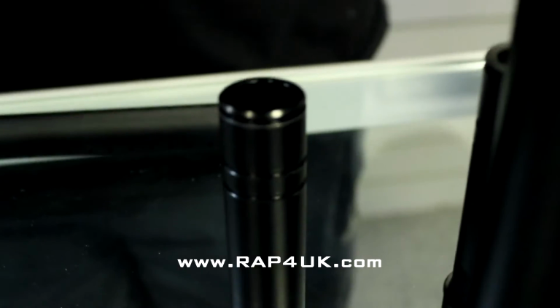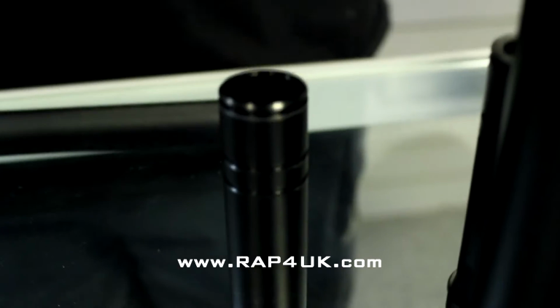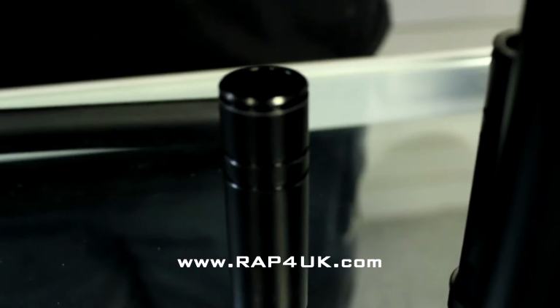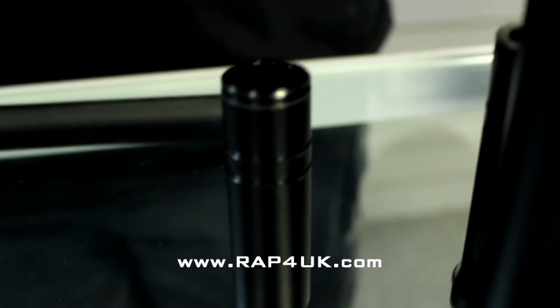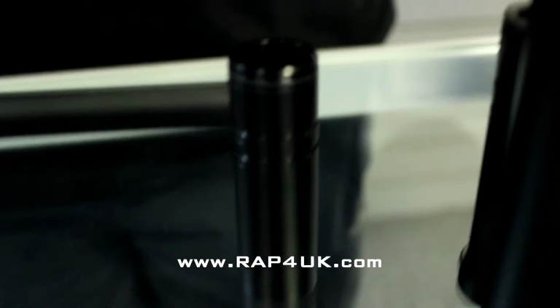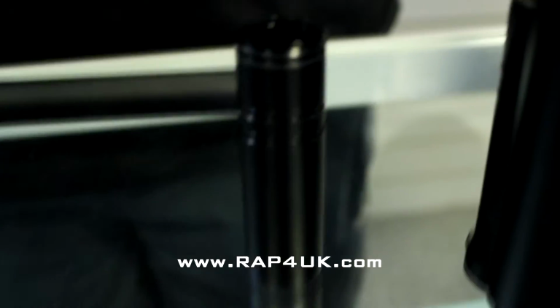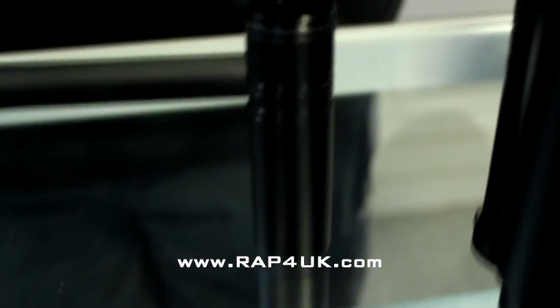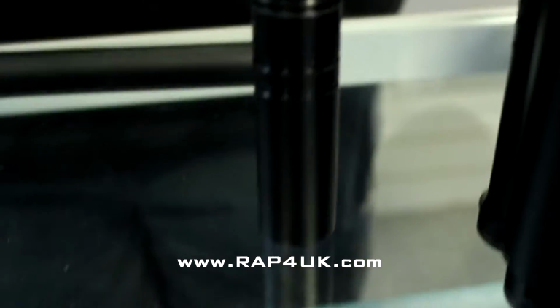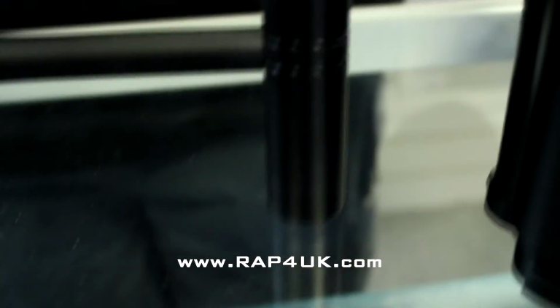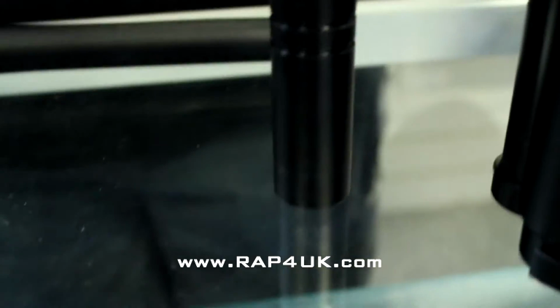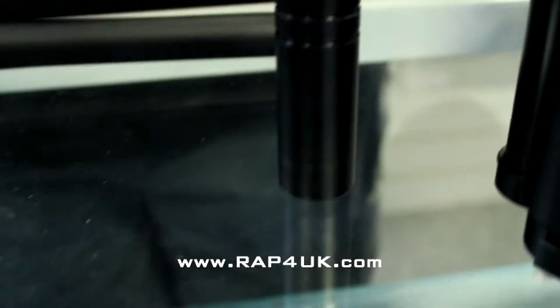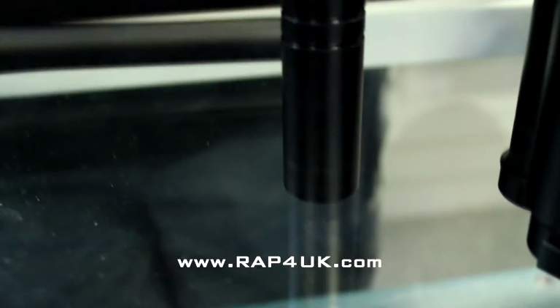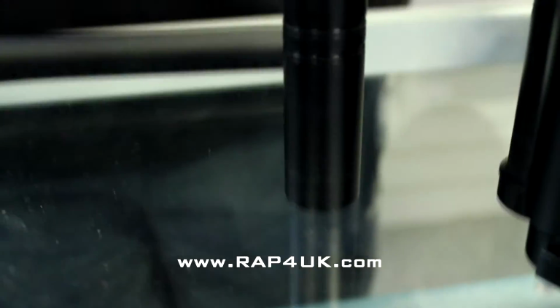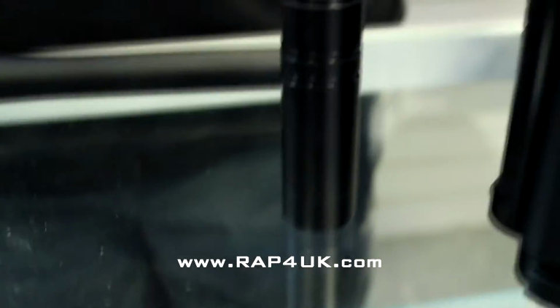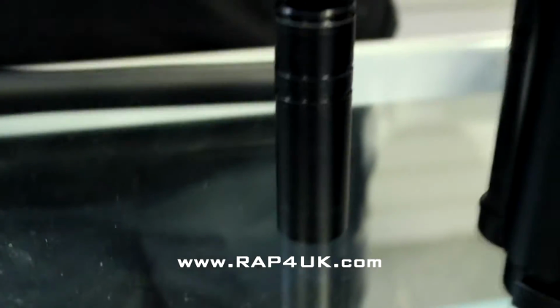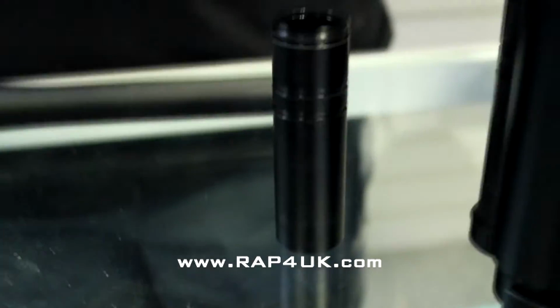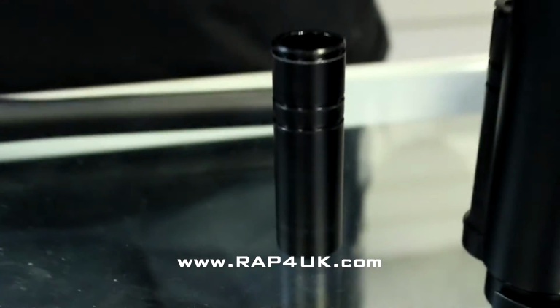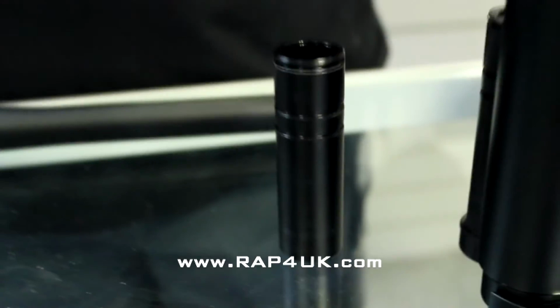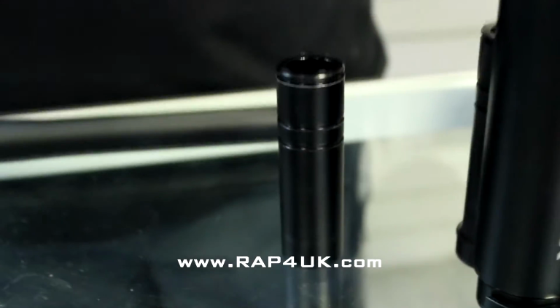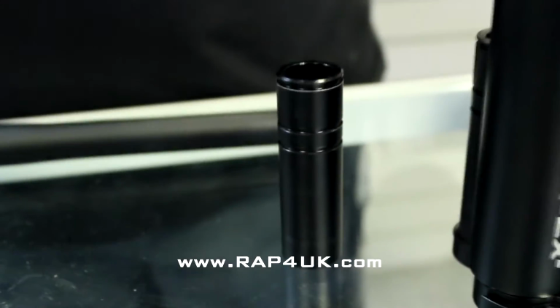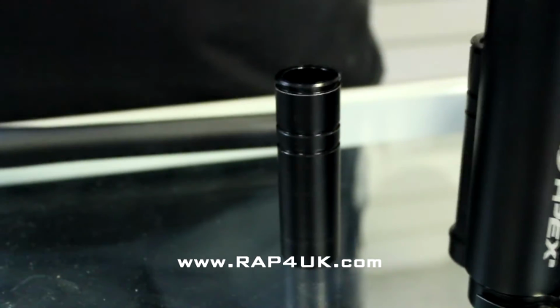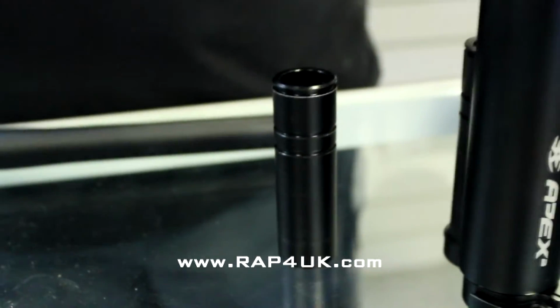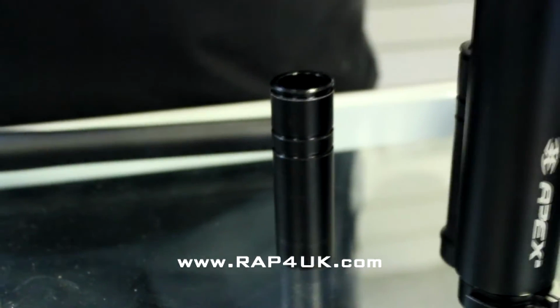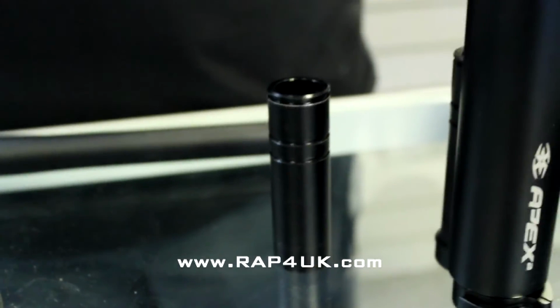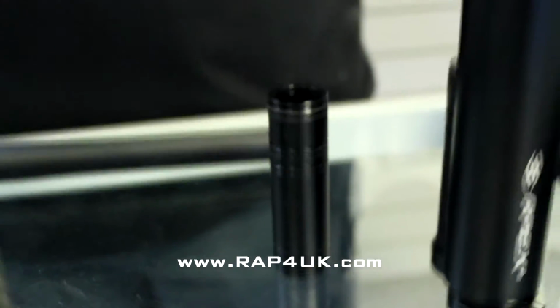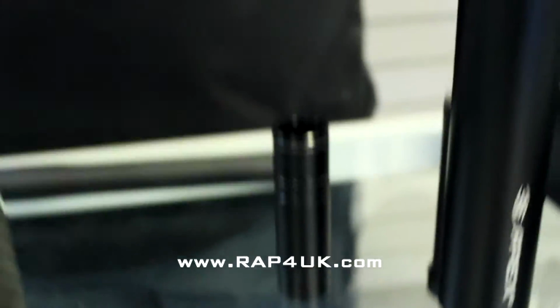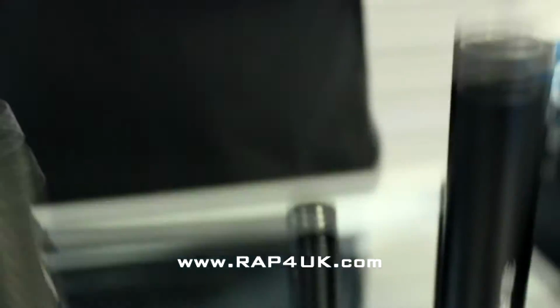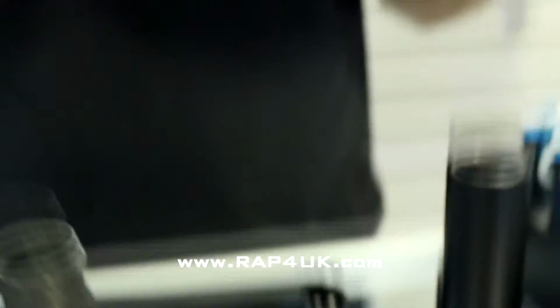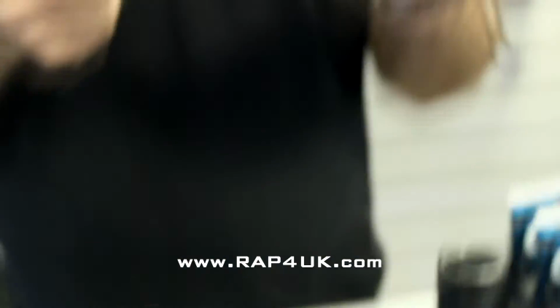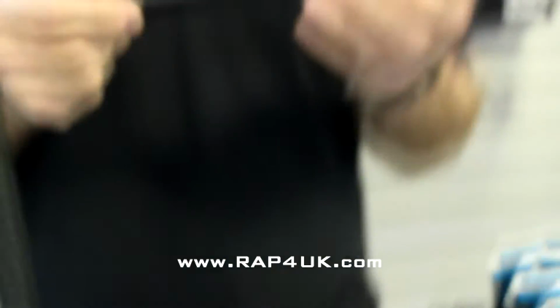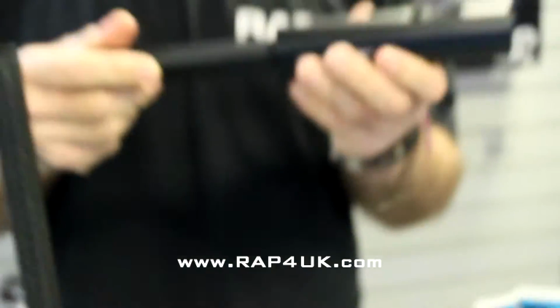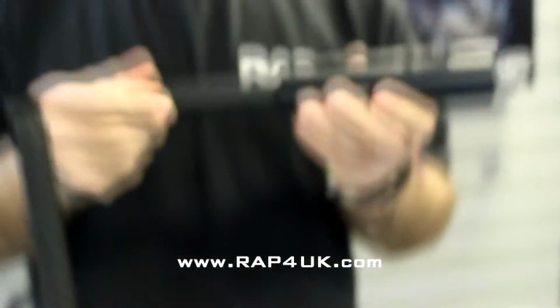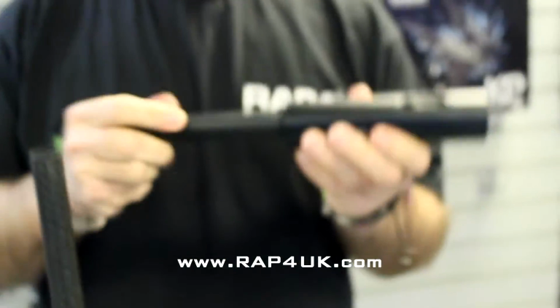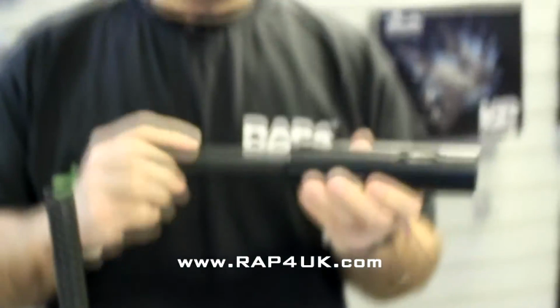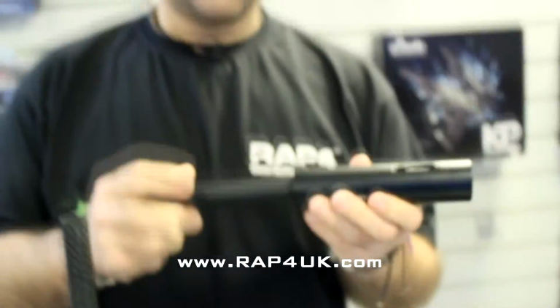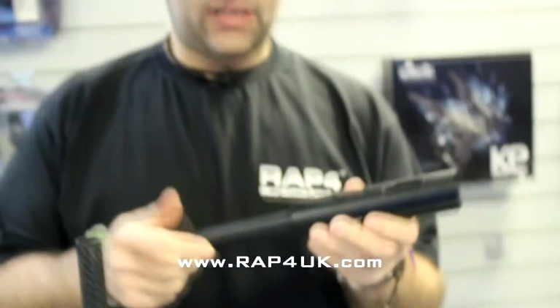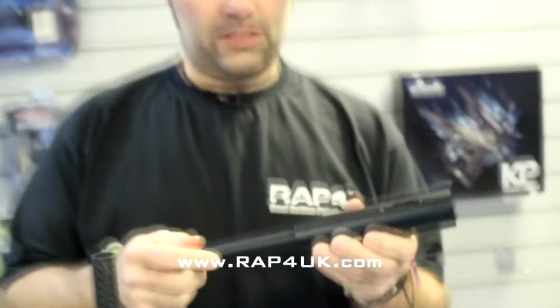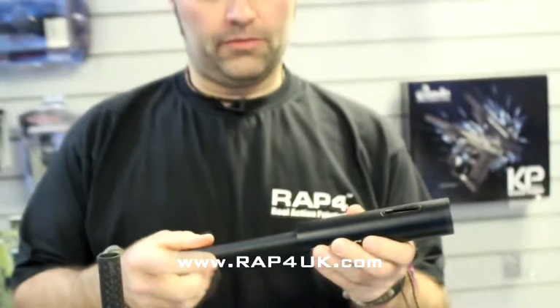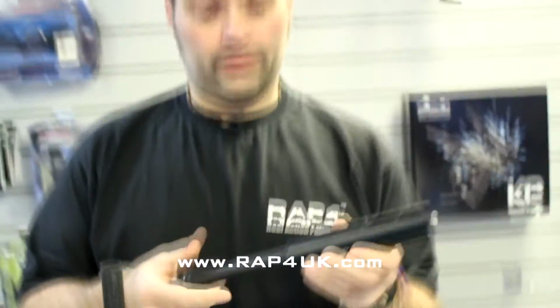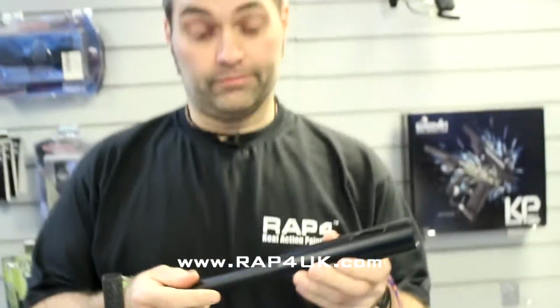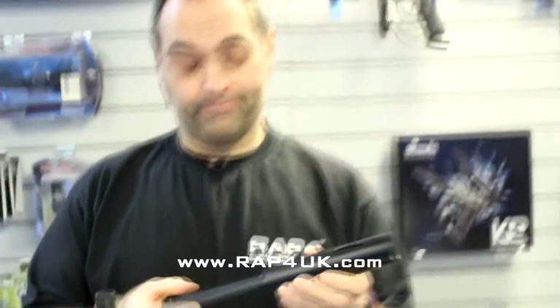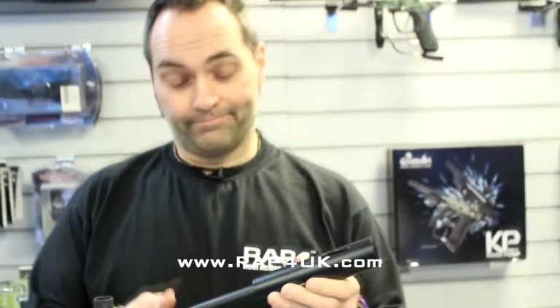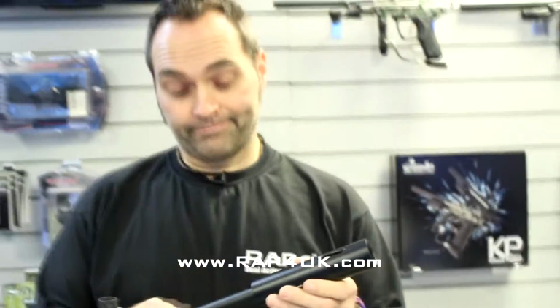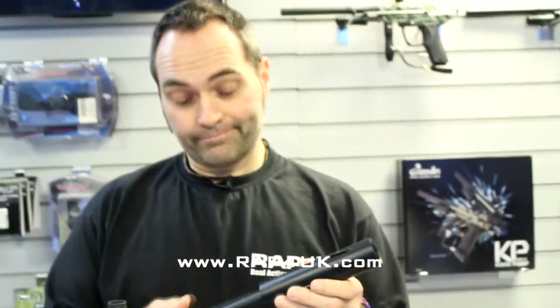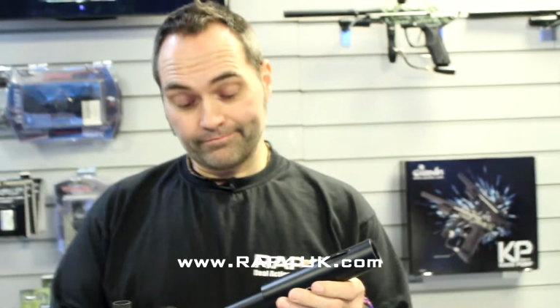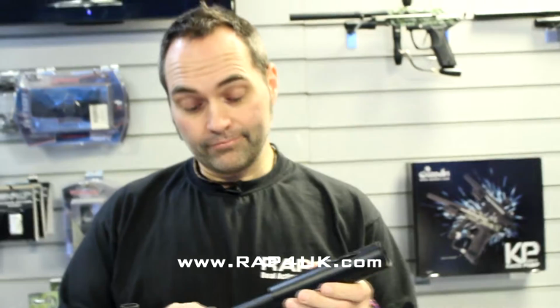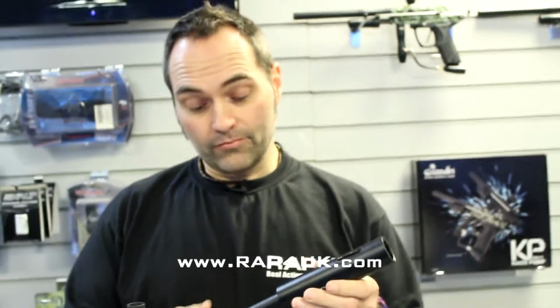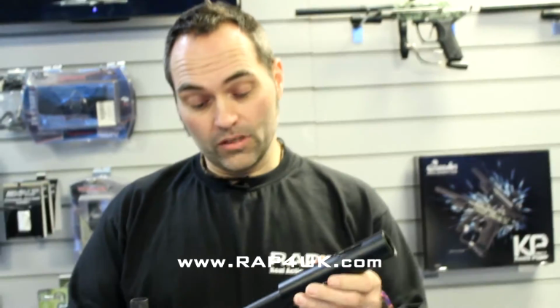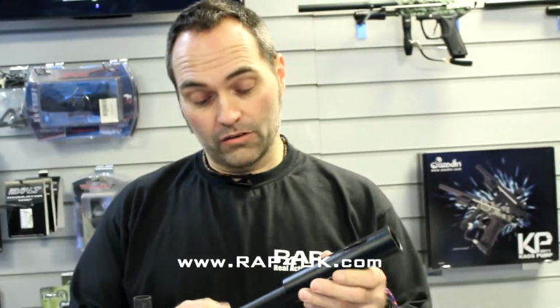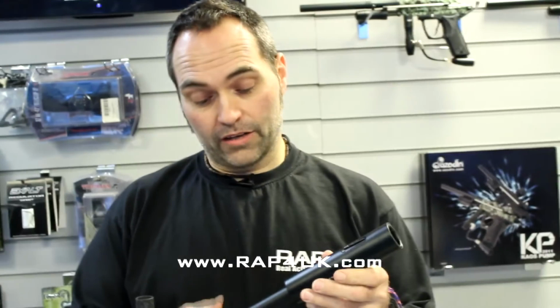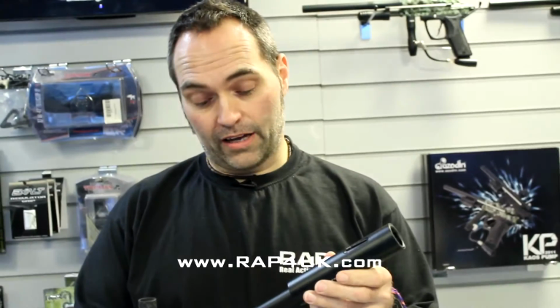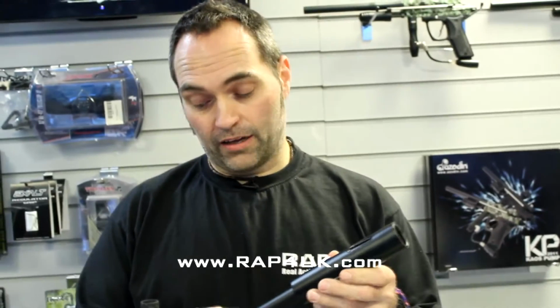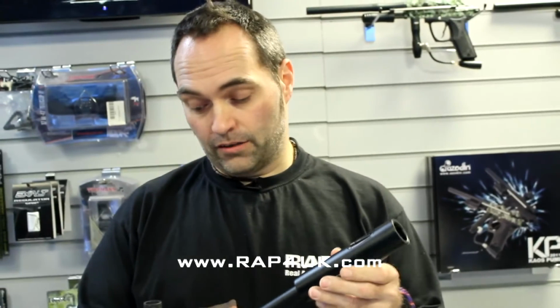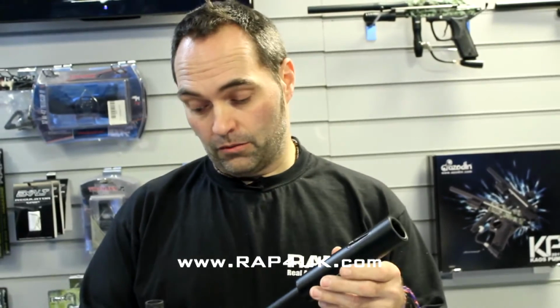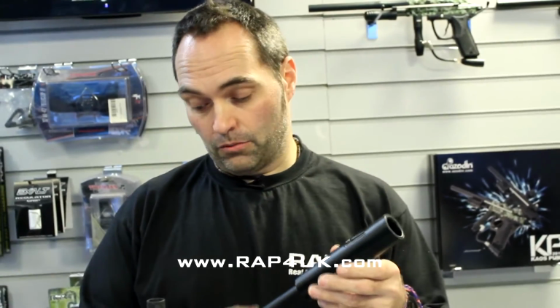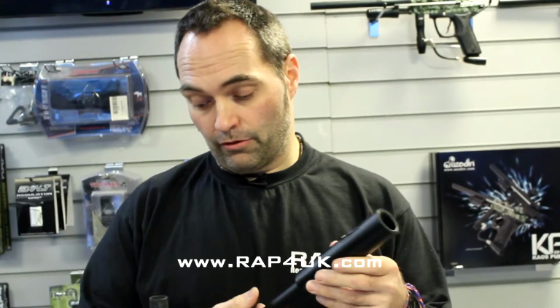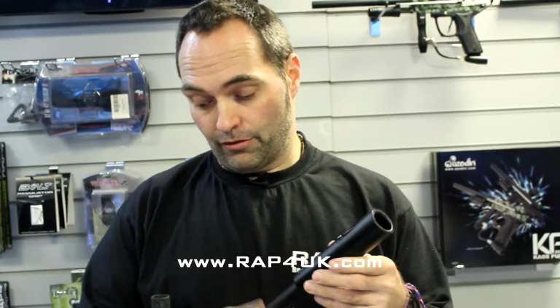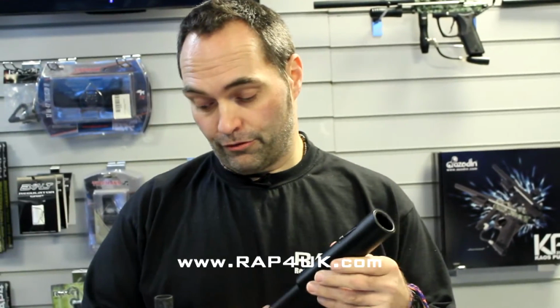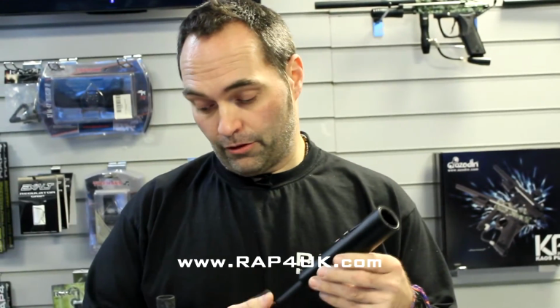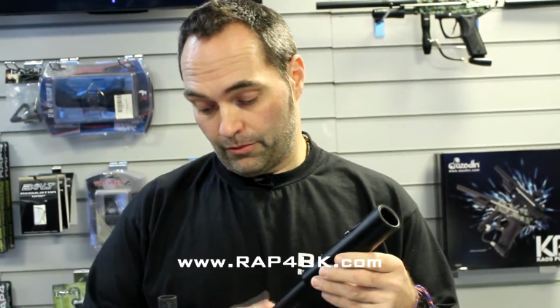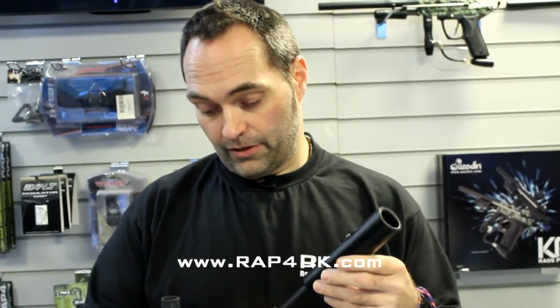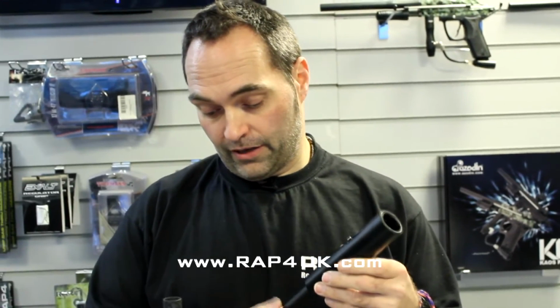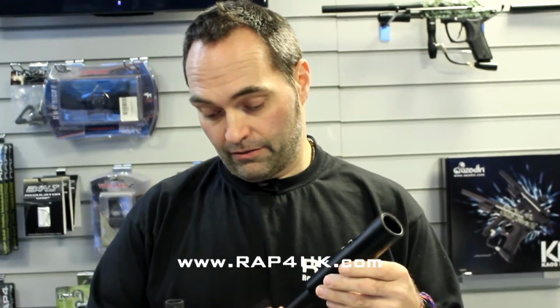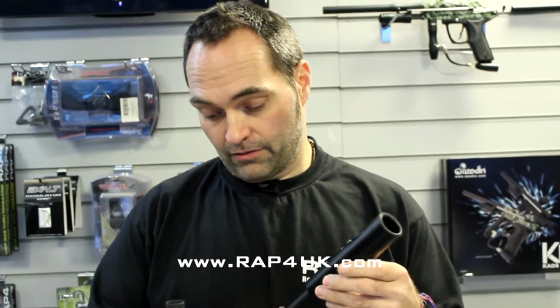So the question was: will this fit a SHA-4? Yes it will, and I'll run through it with you now.